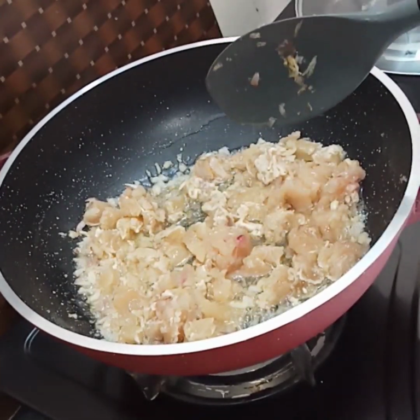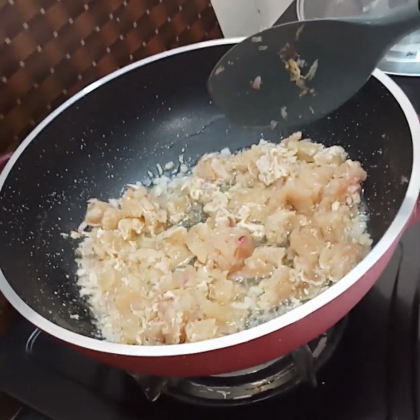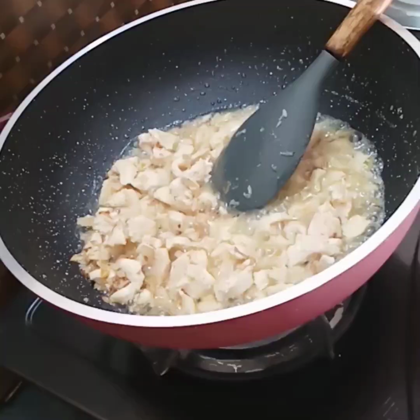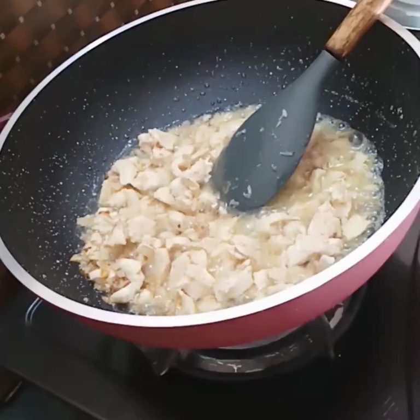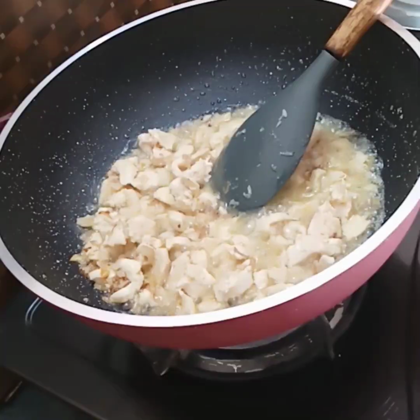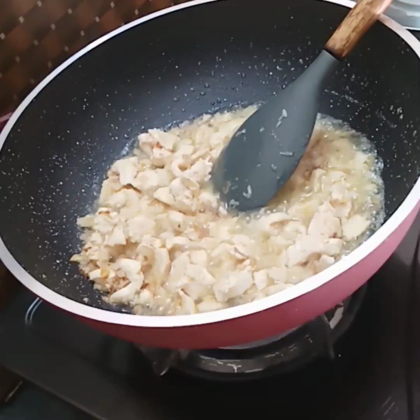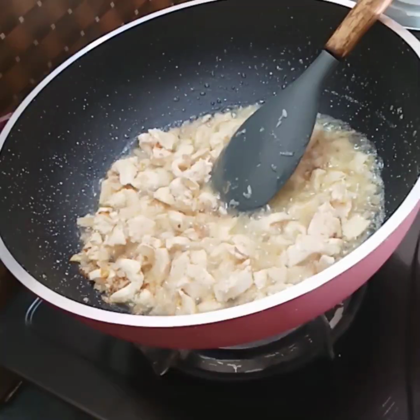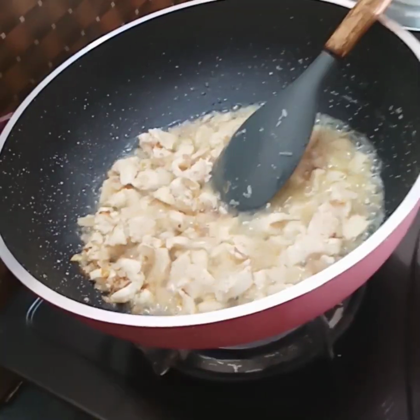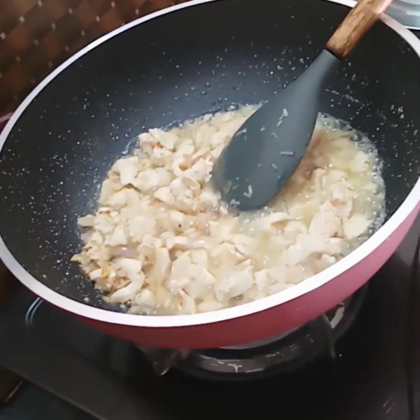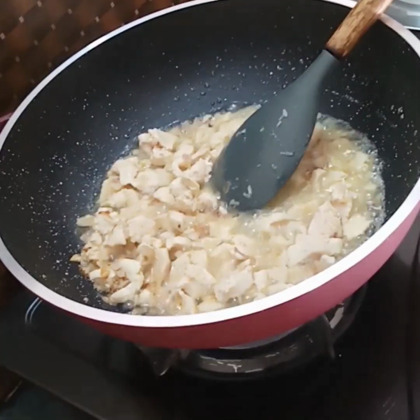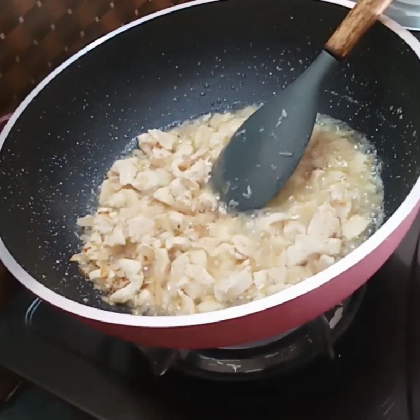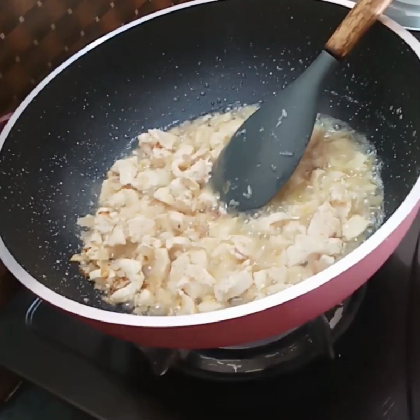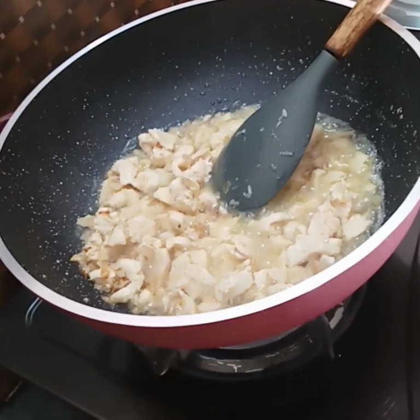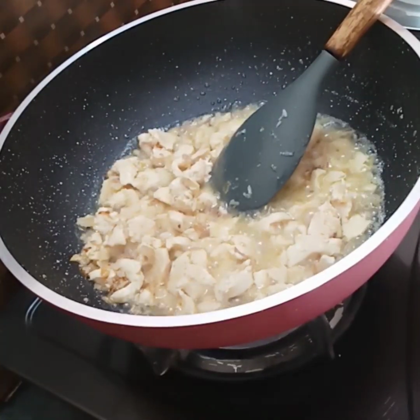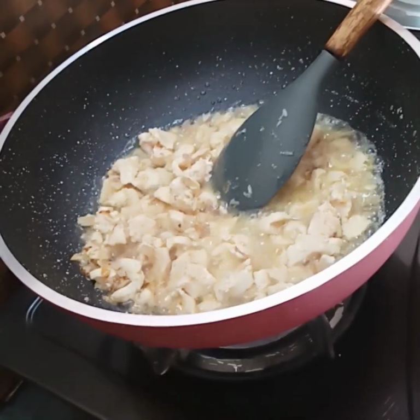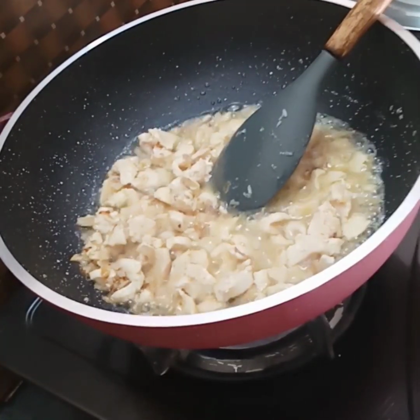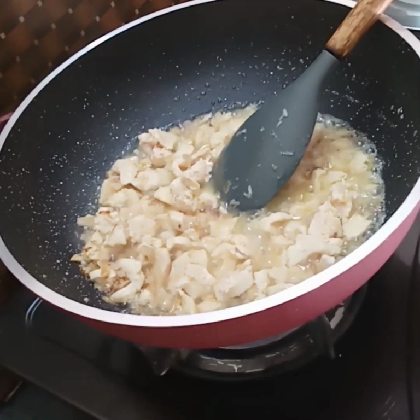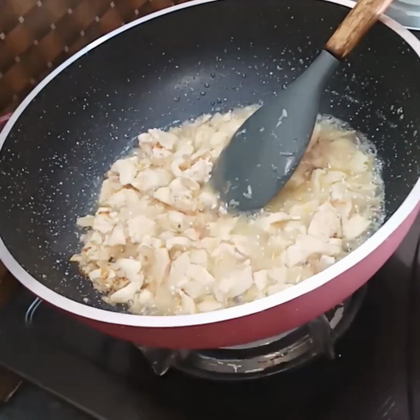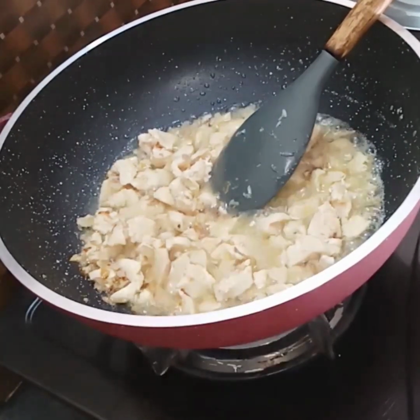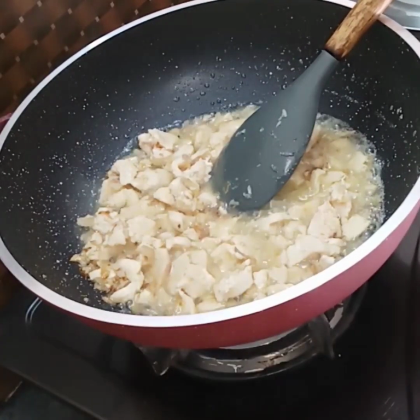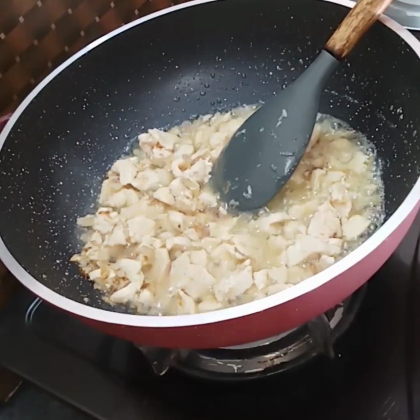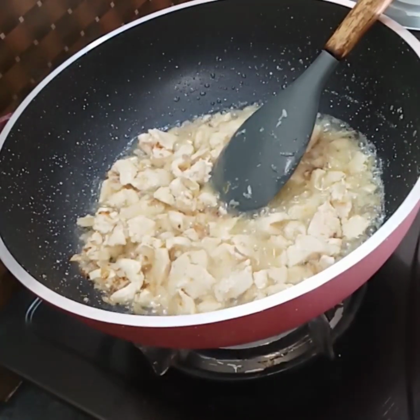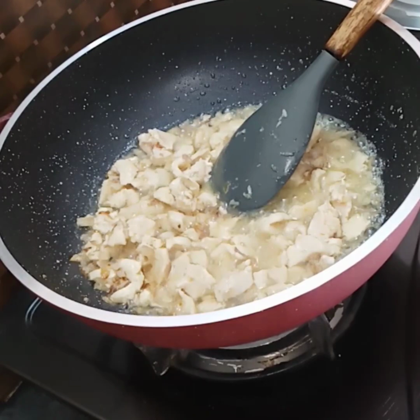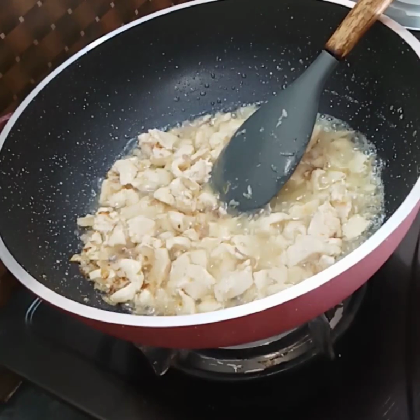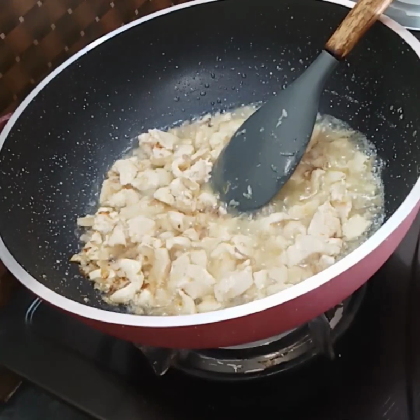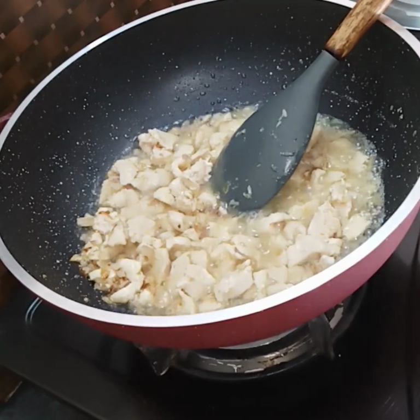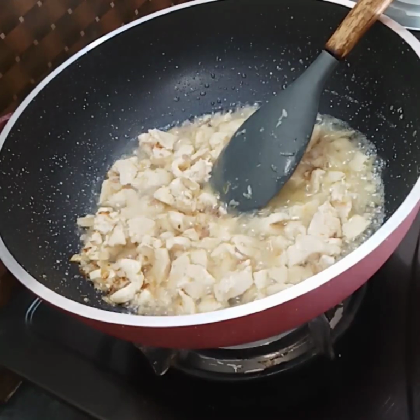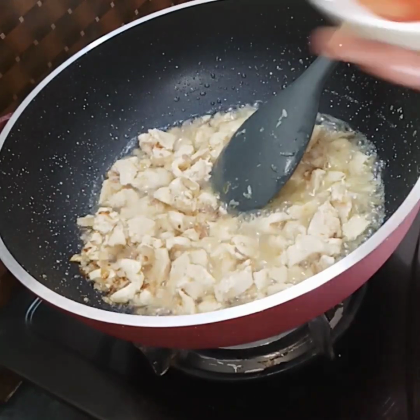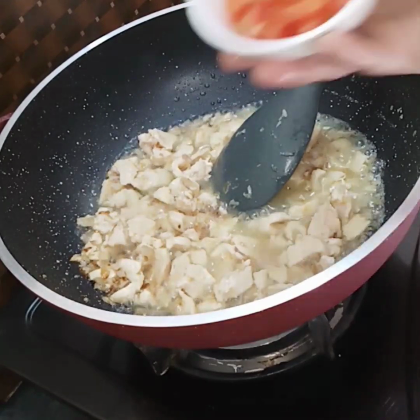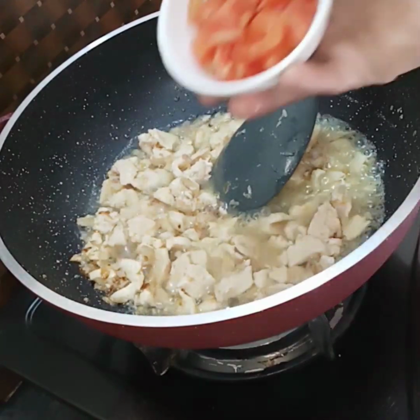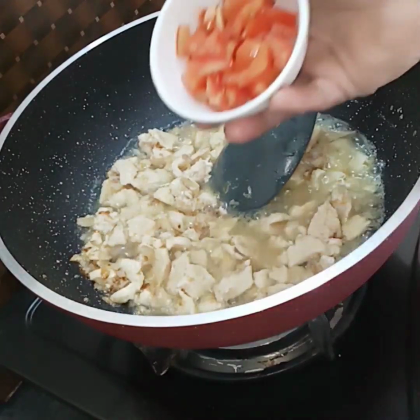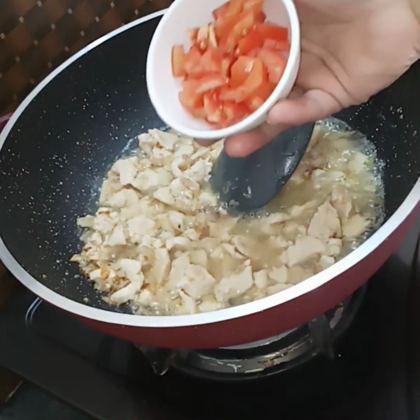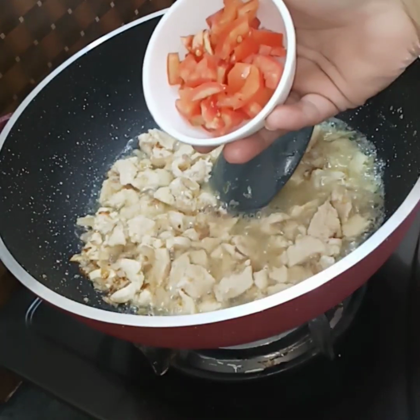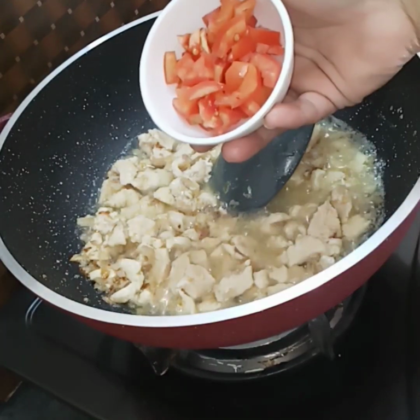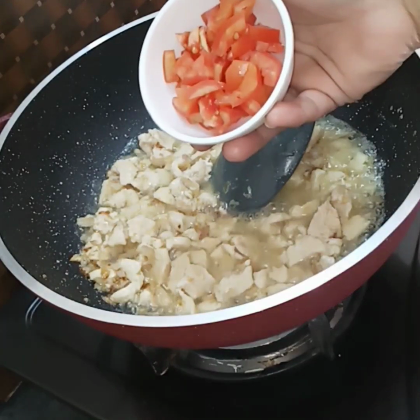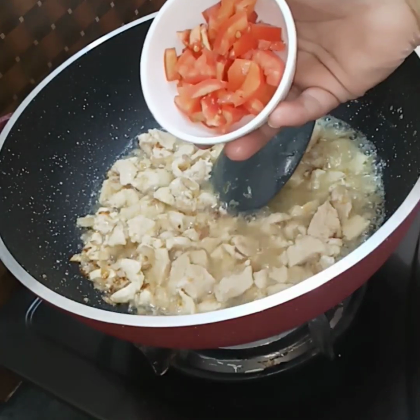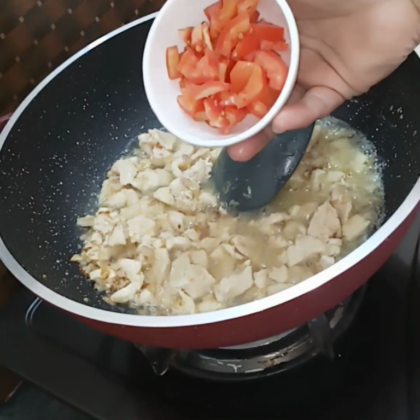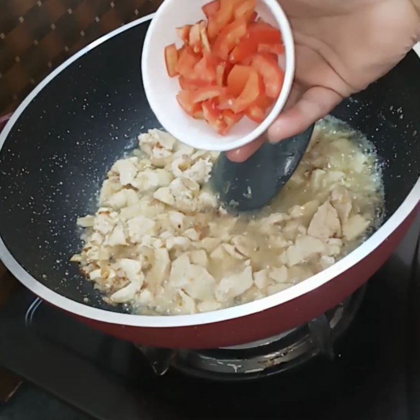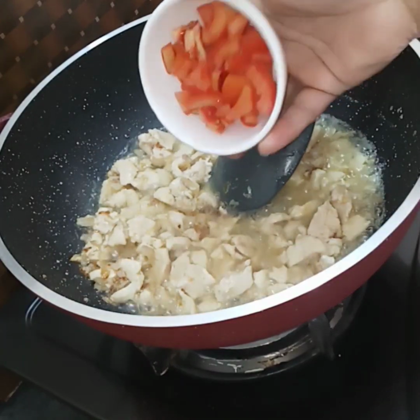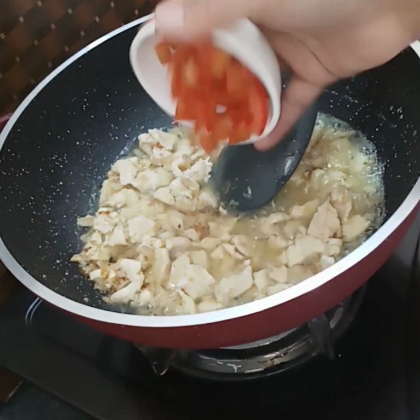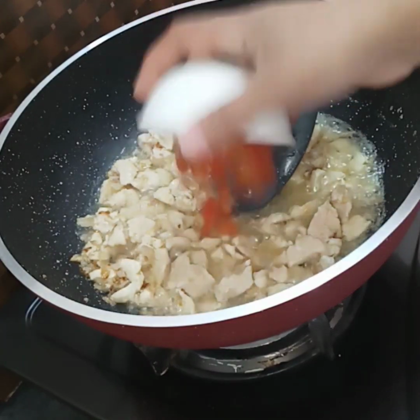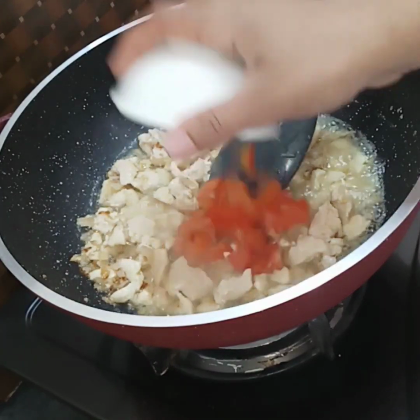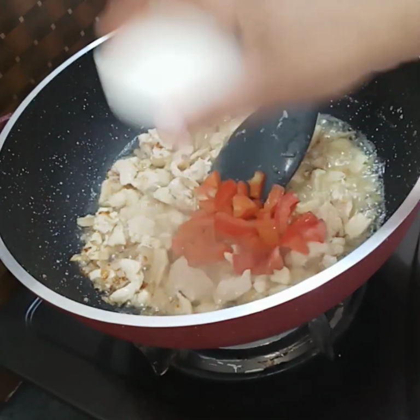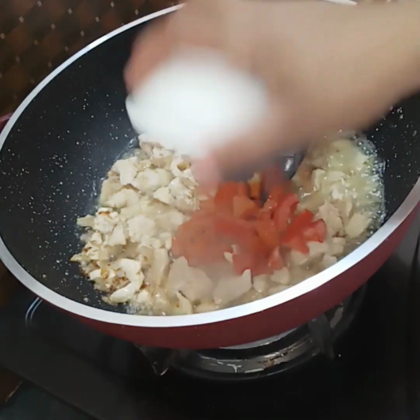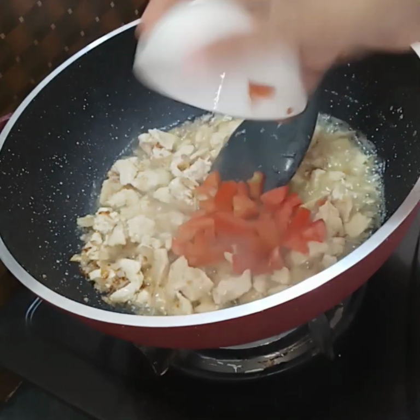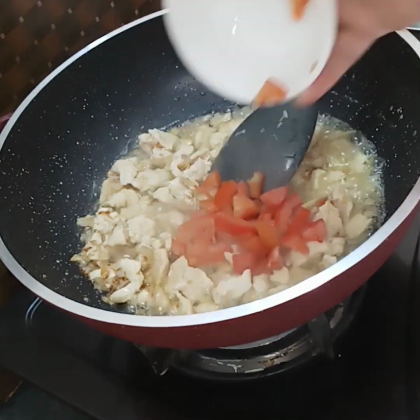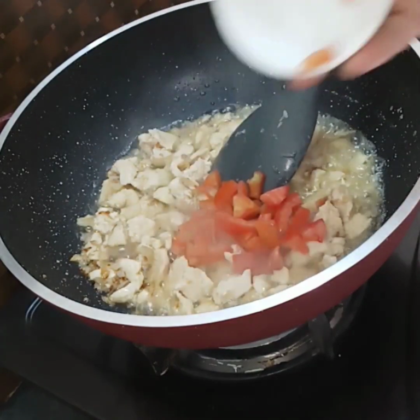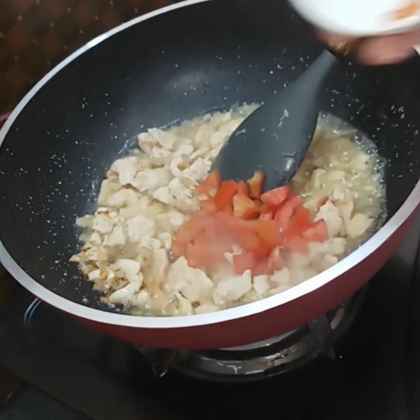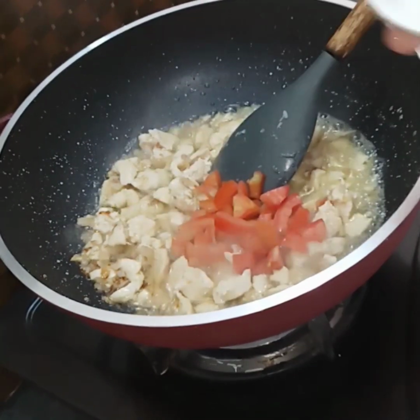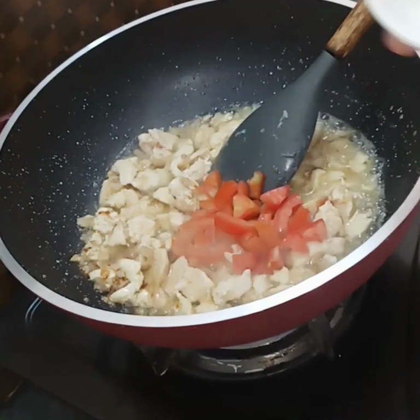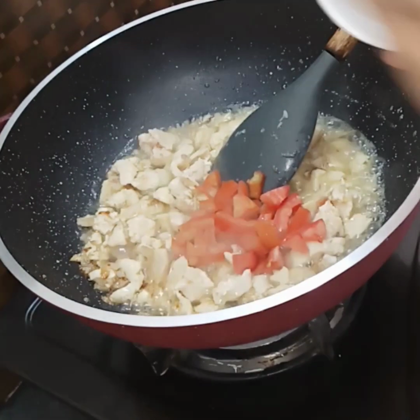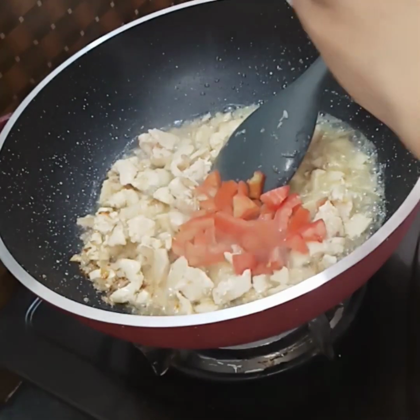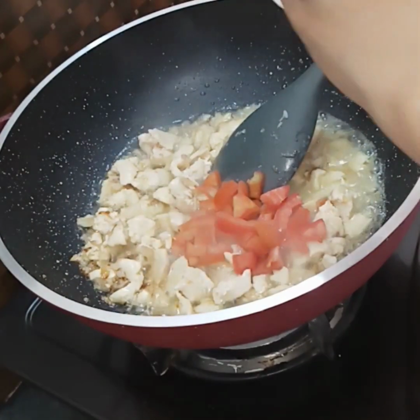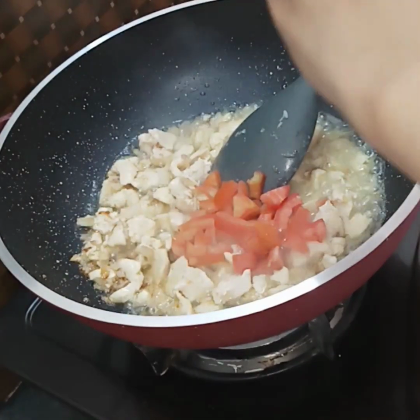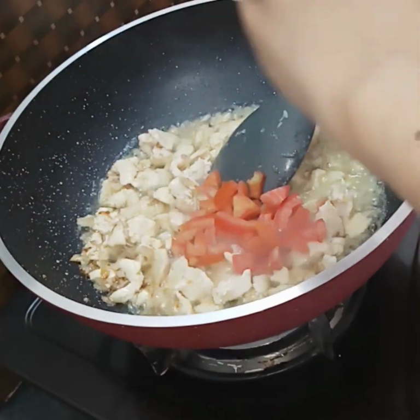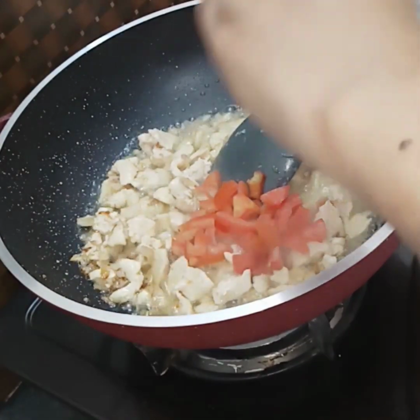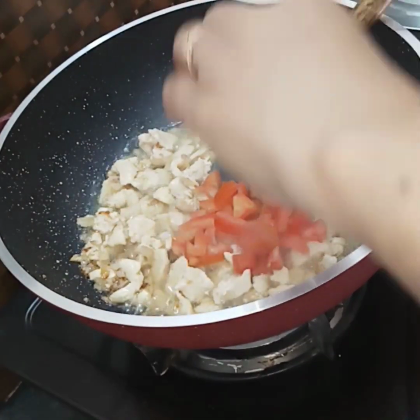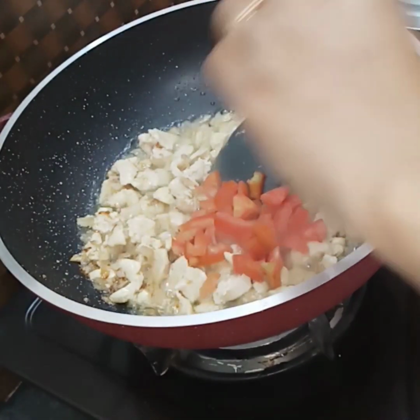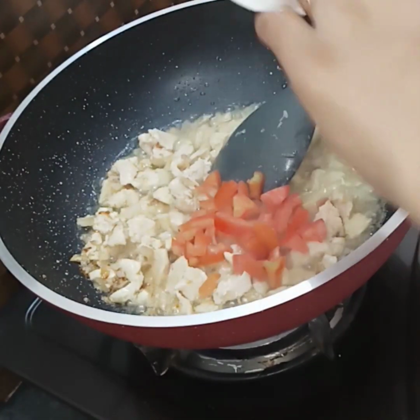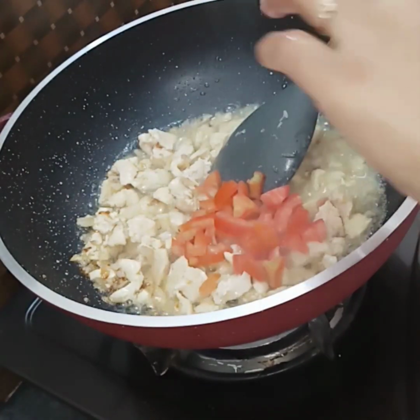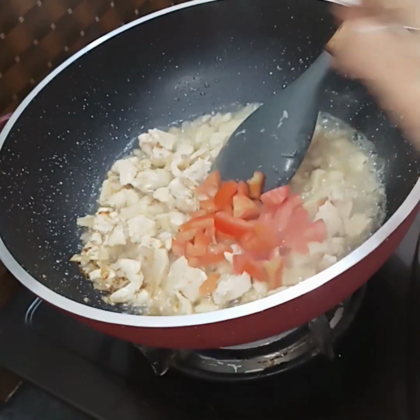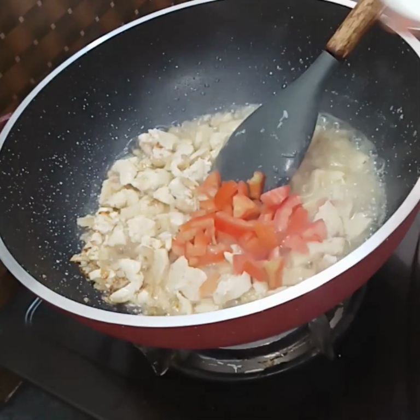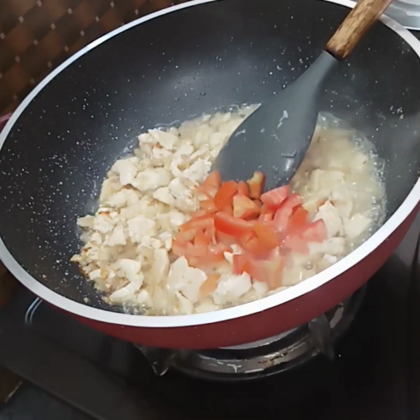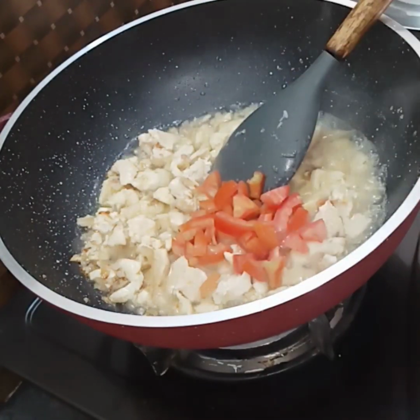Now I'm going to add the pepper and heat the oil. I will add some oil to prepare for the pasta. I'm going to add the potato and onion.